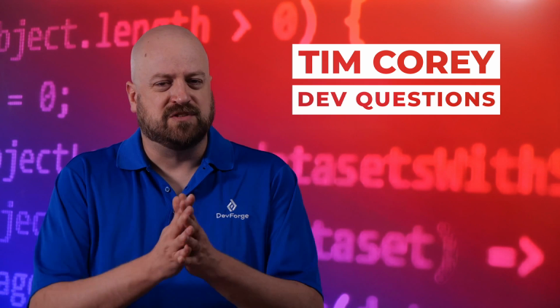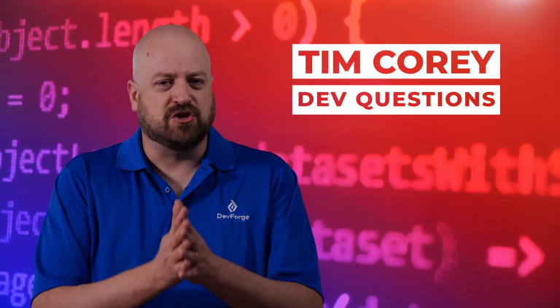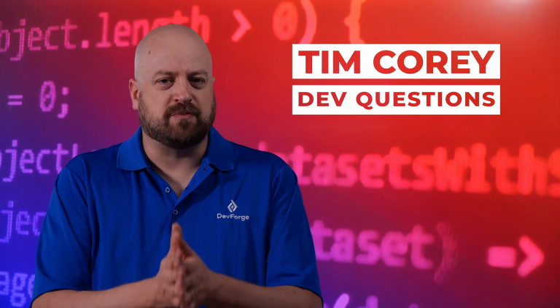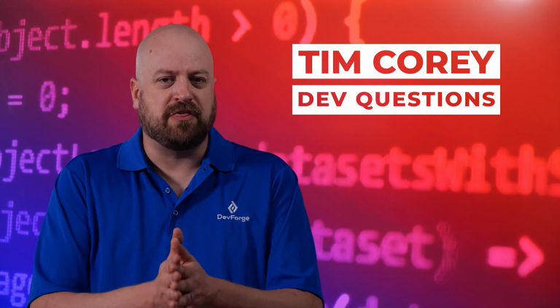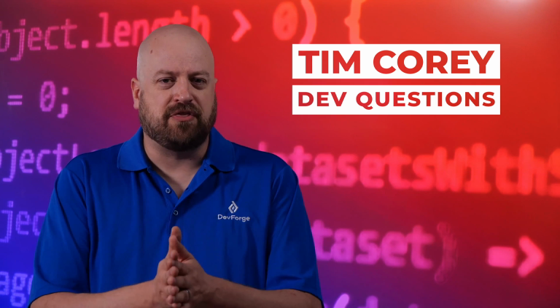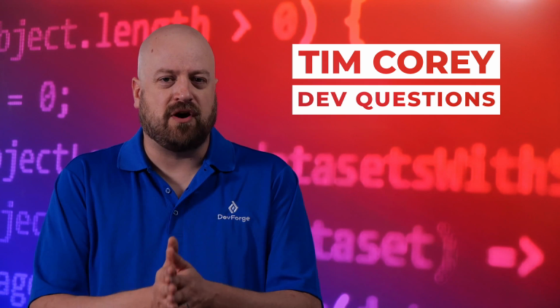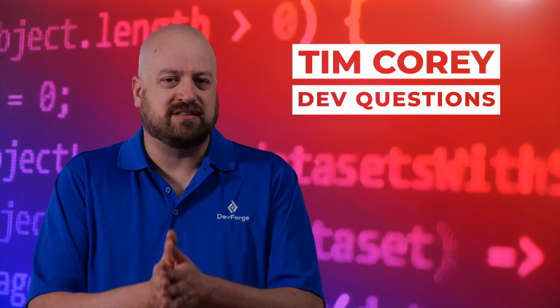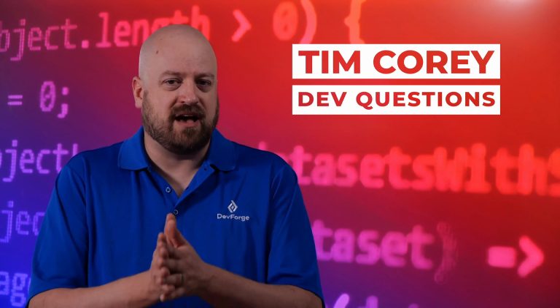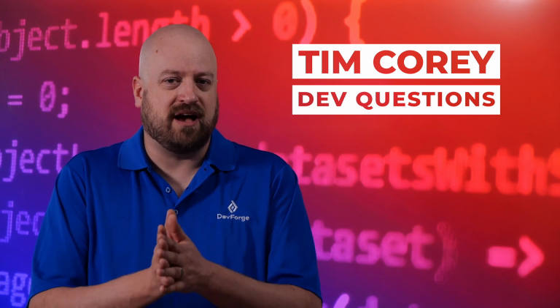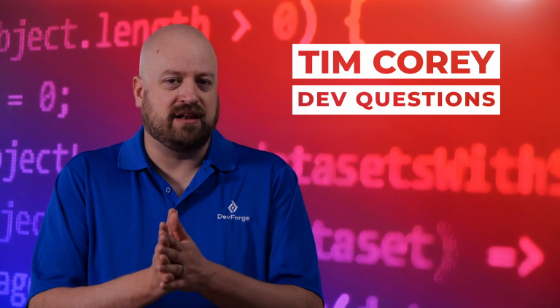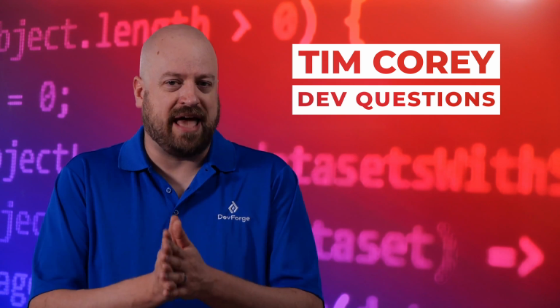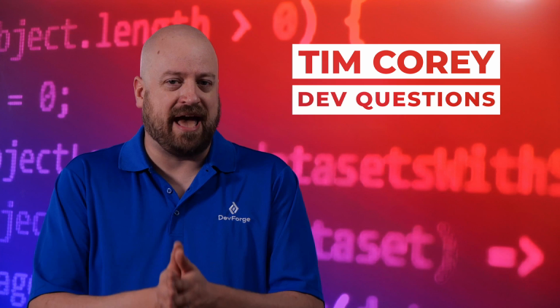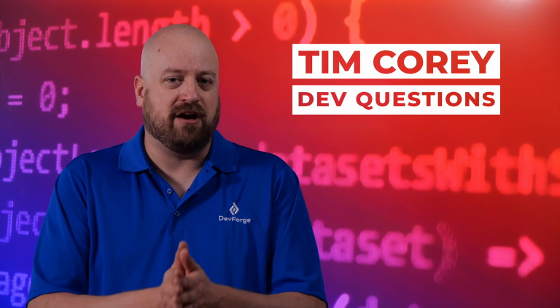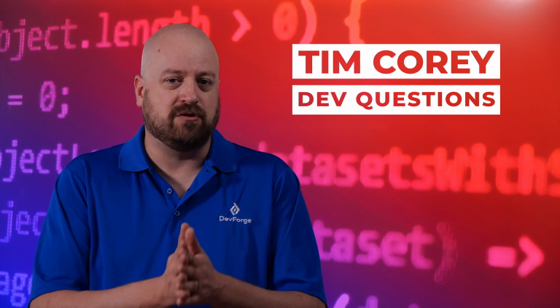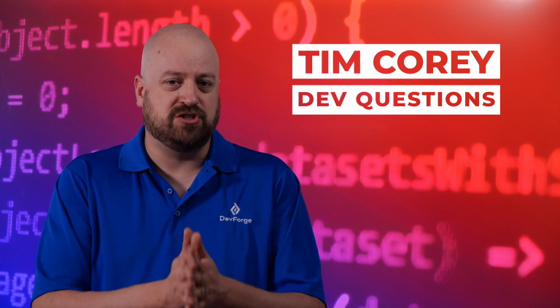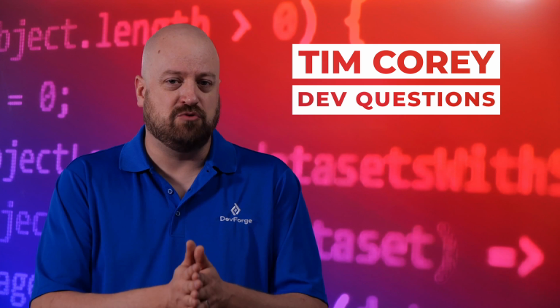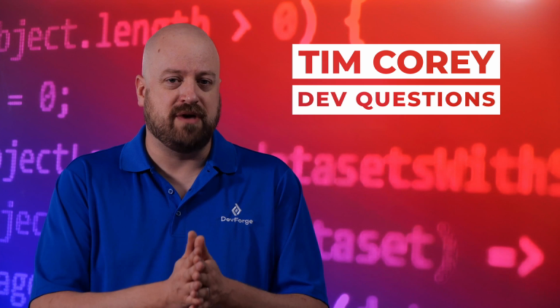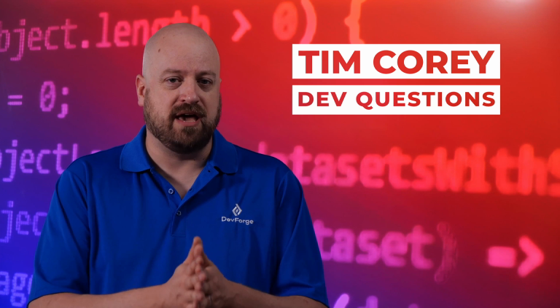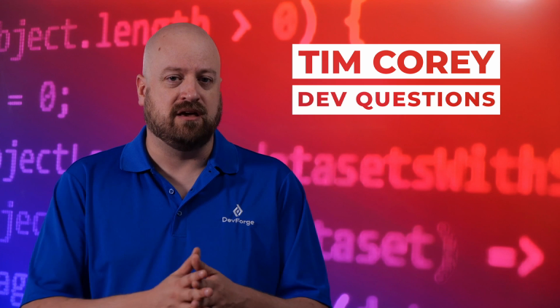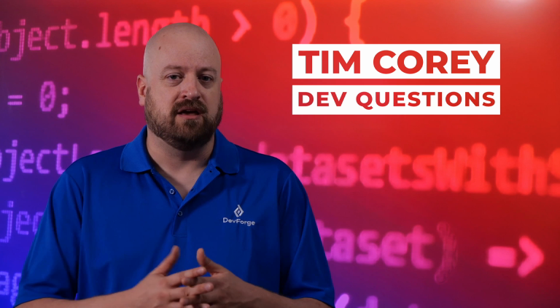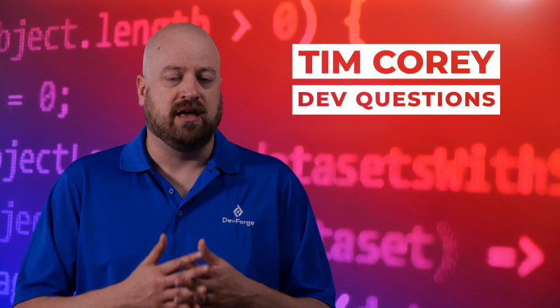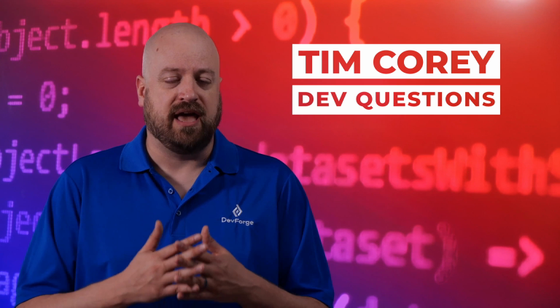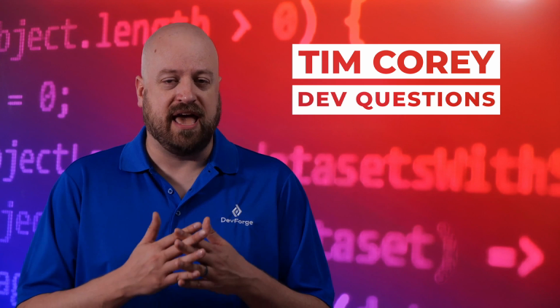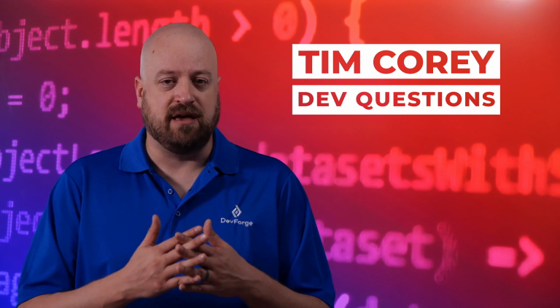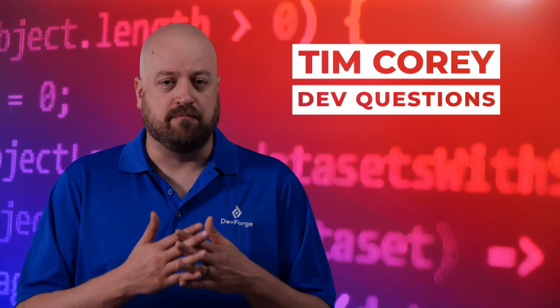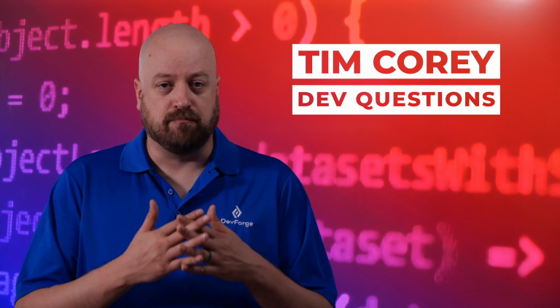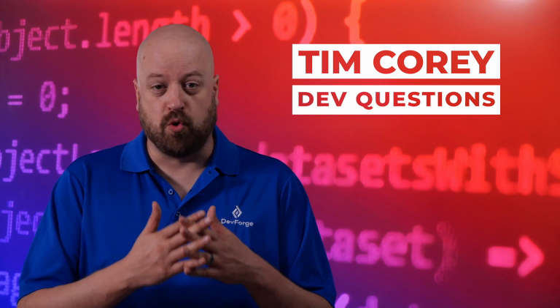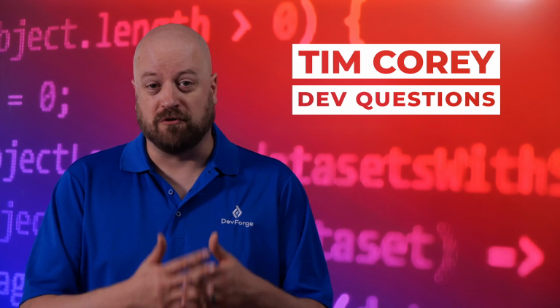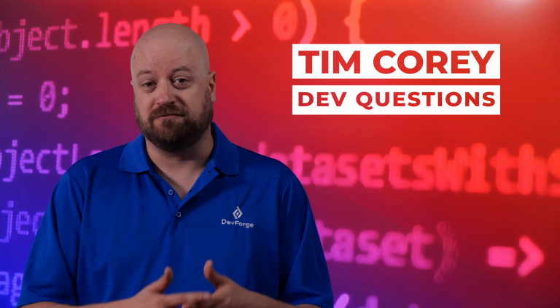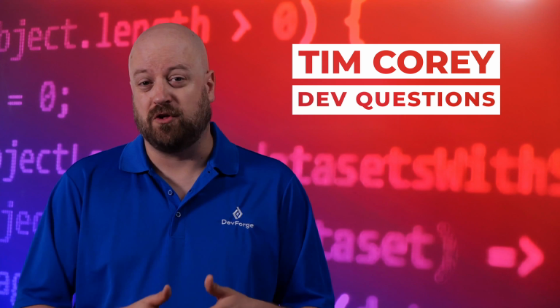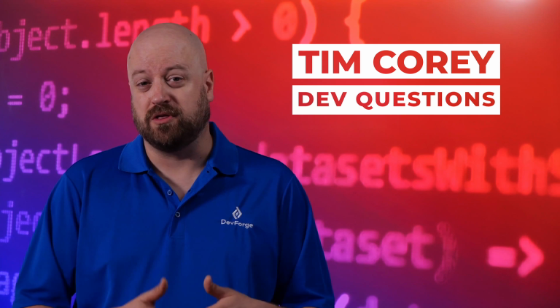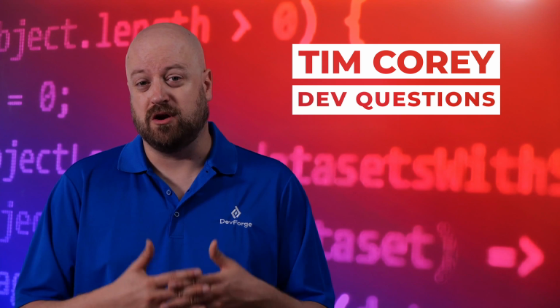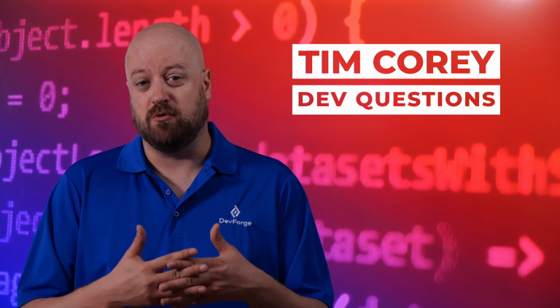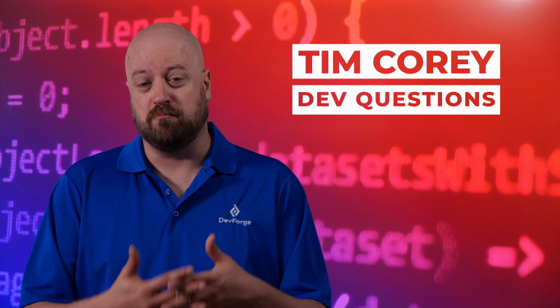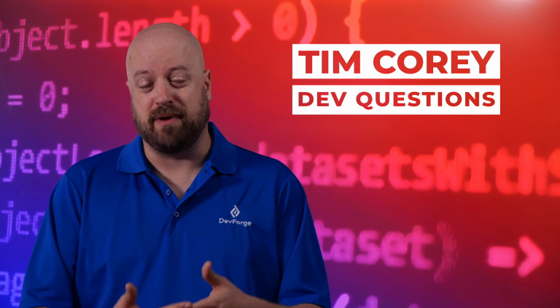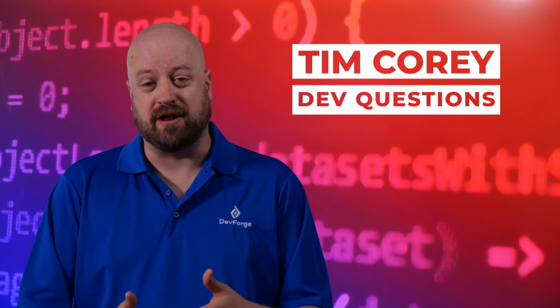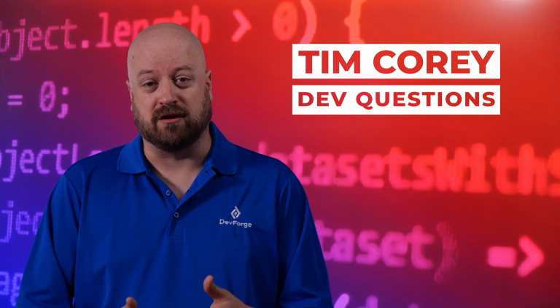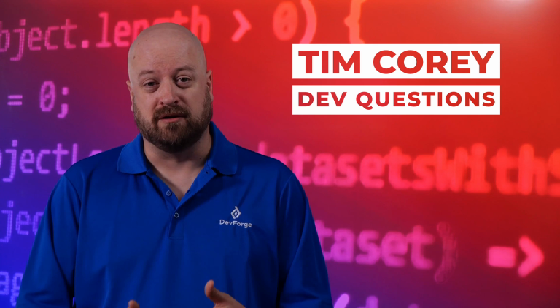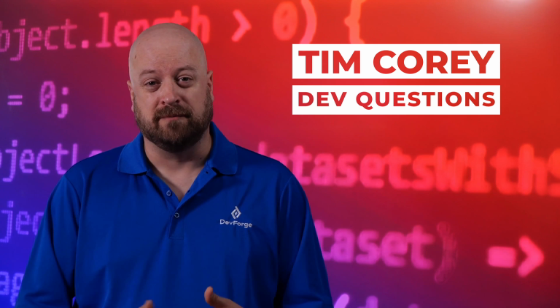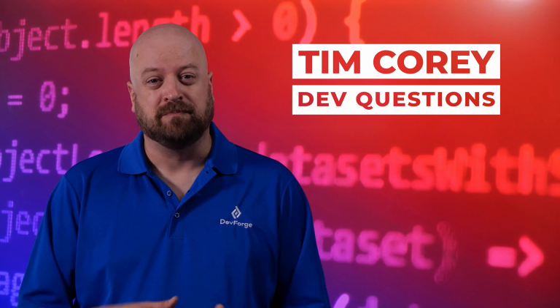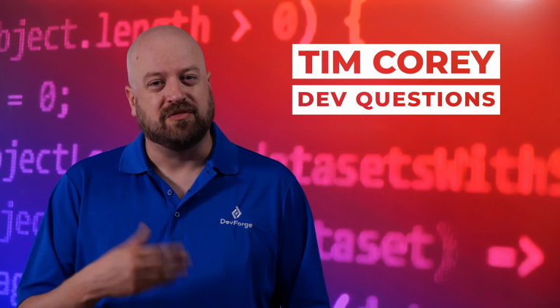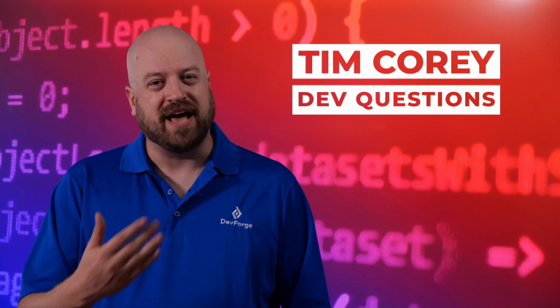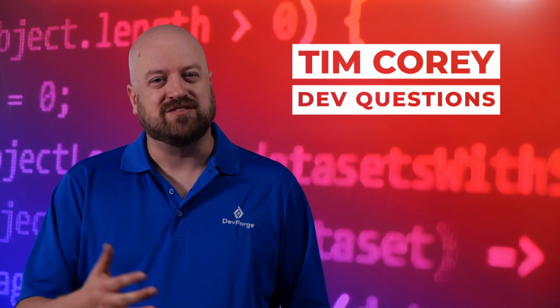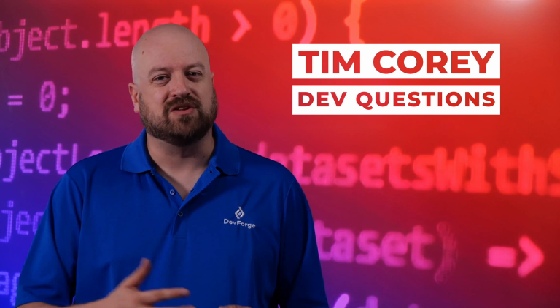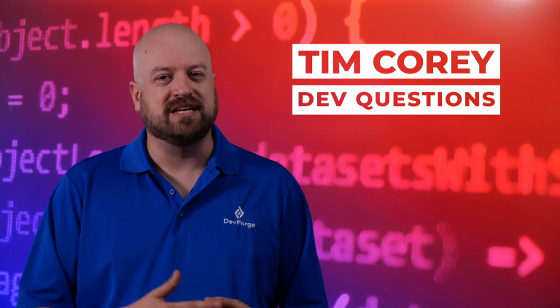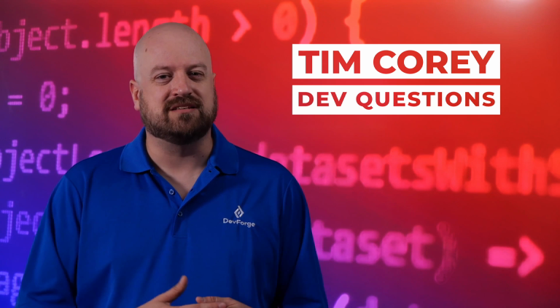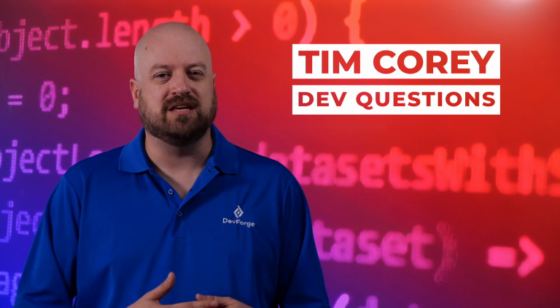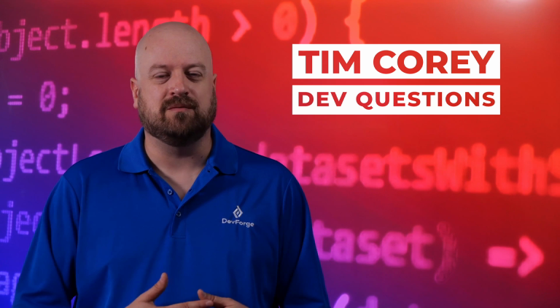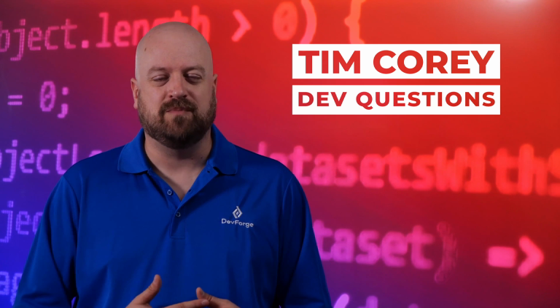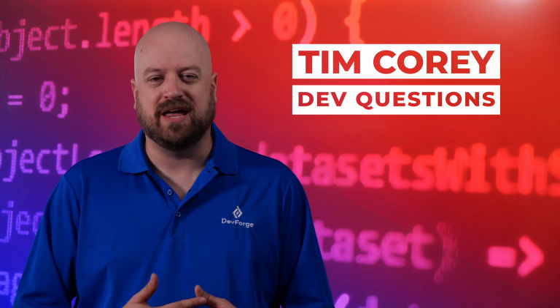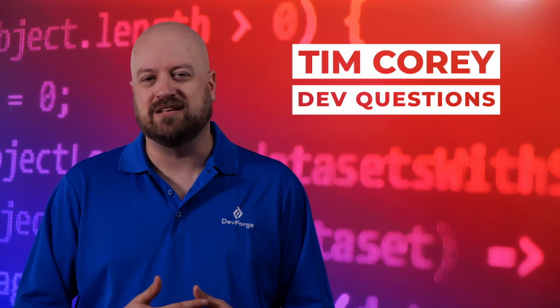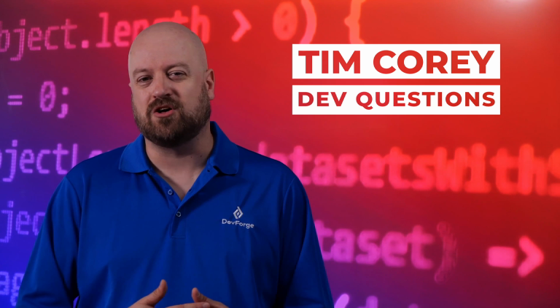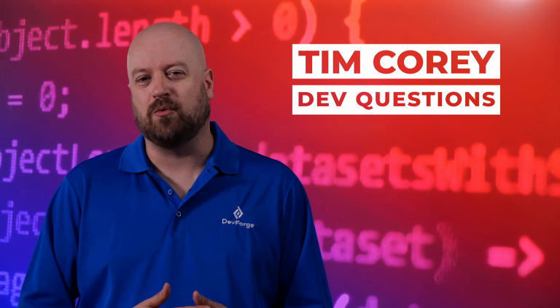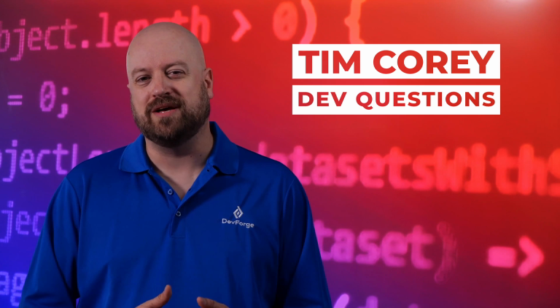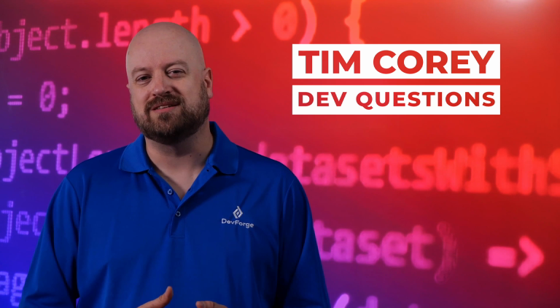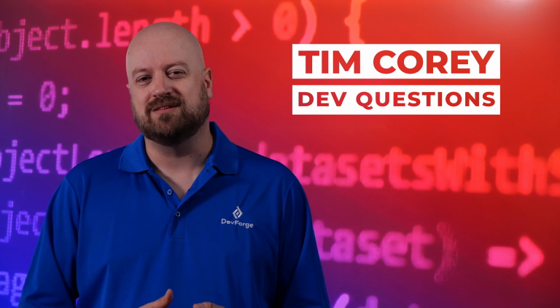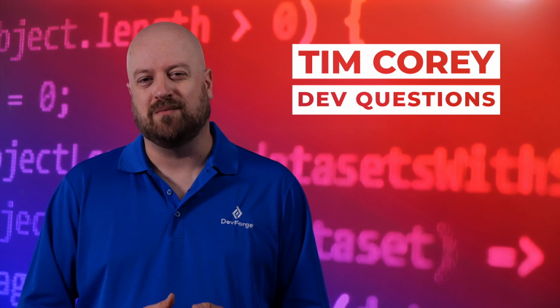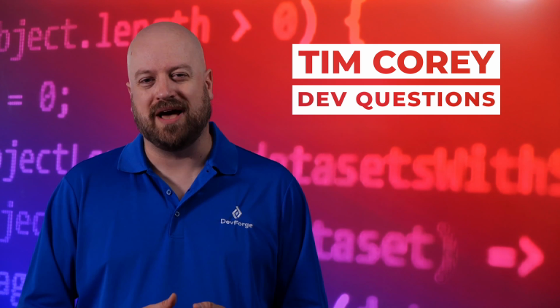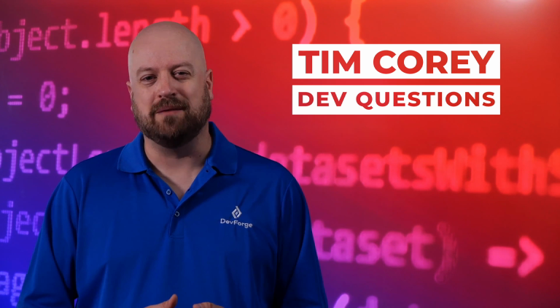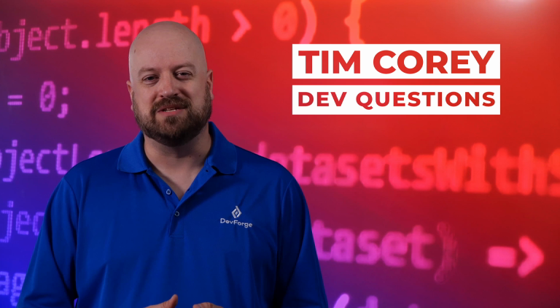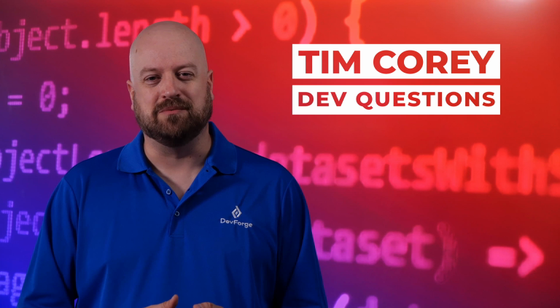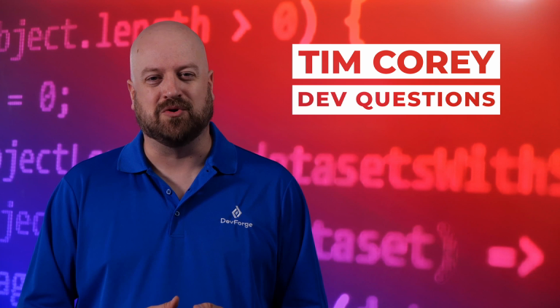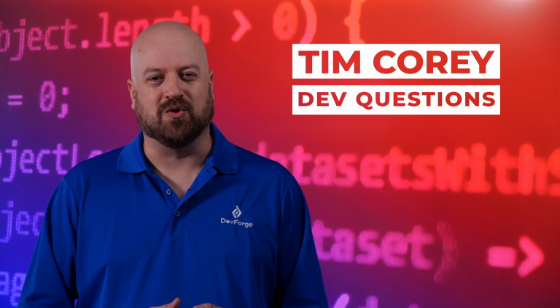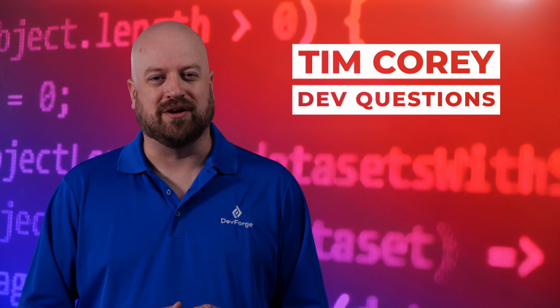Those are my thoughts on how to make a portfolio better. Thanks for listening, and as always, I am Tim Corey.